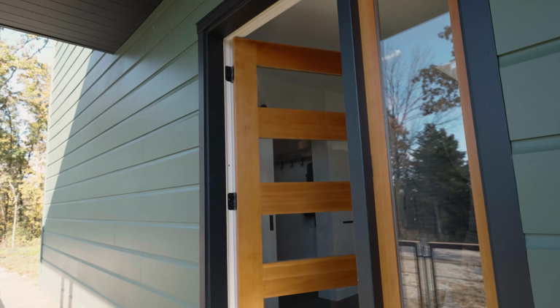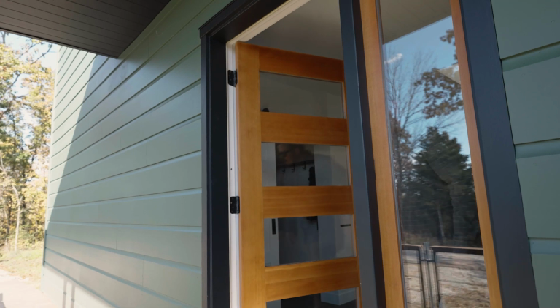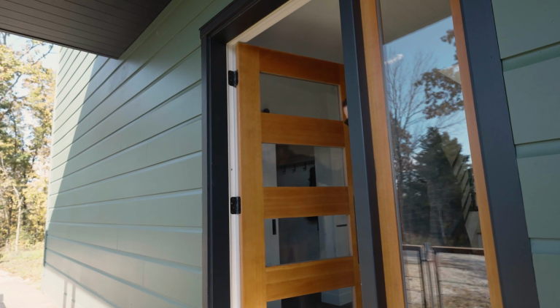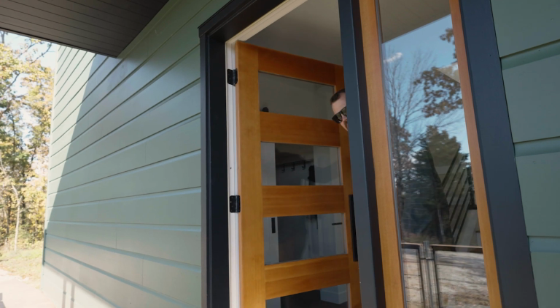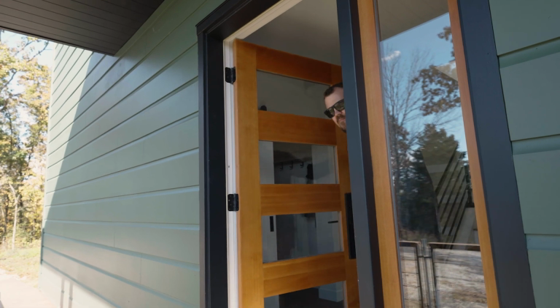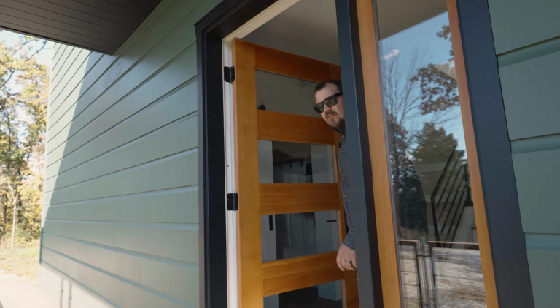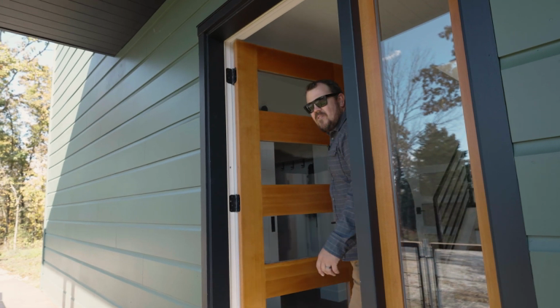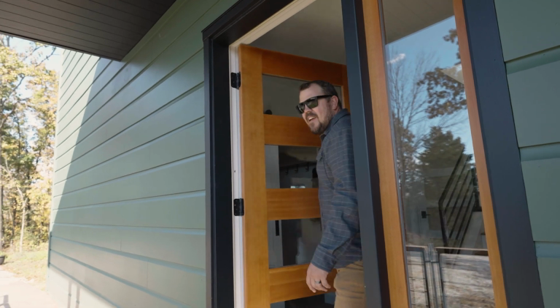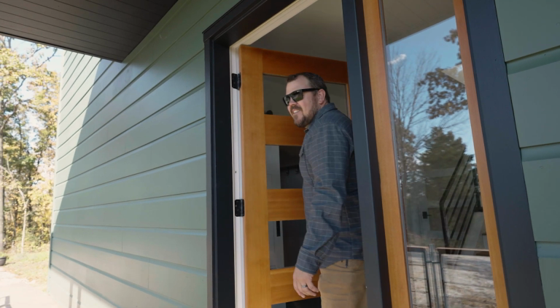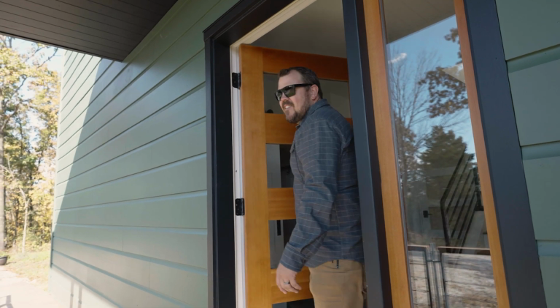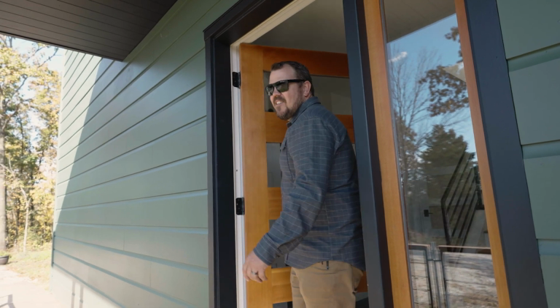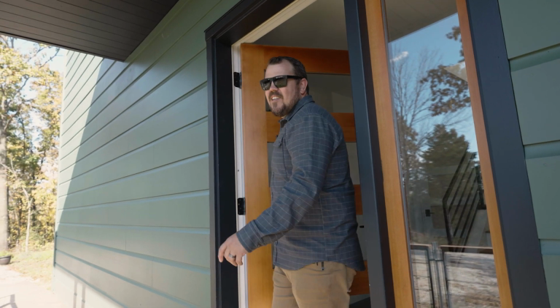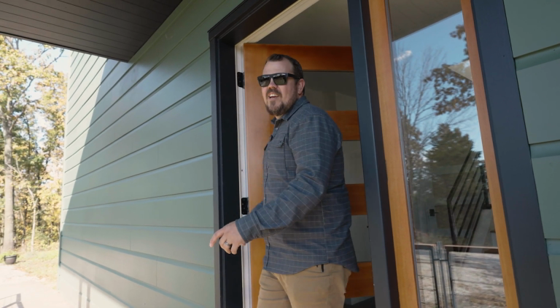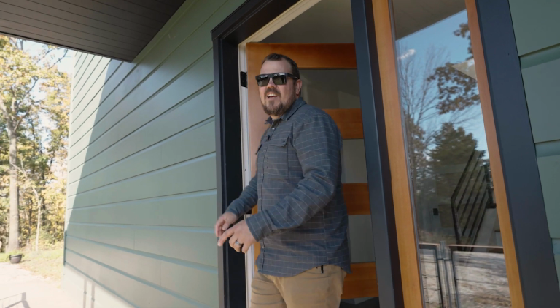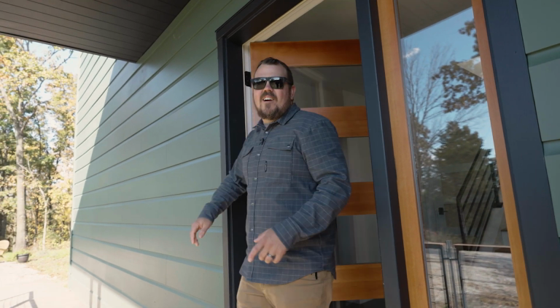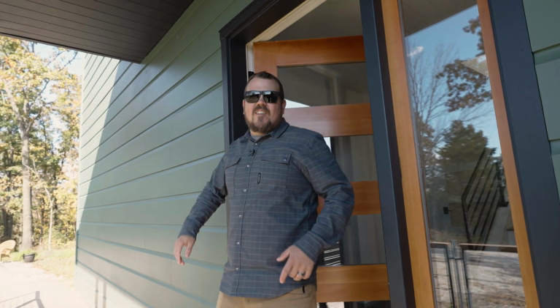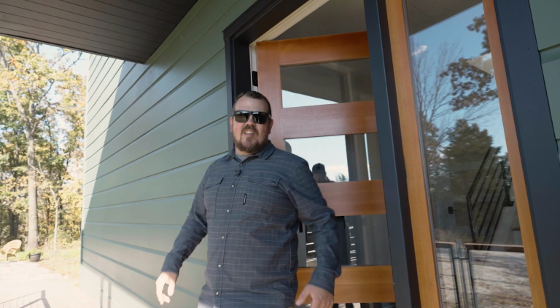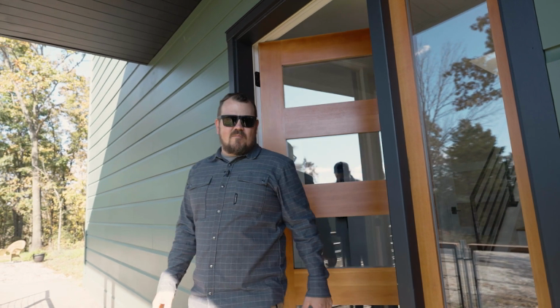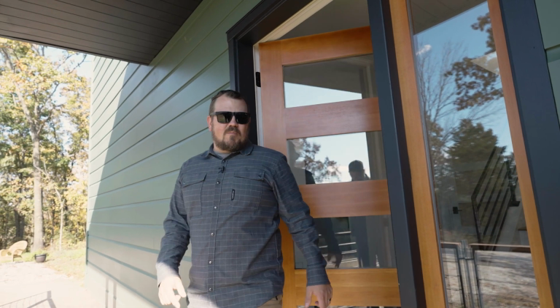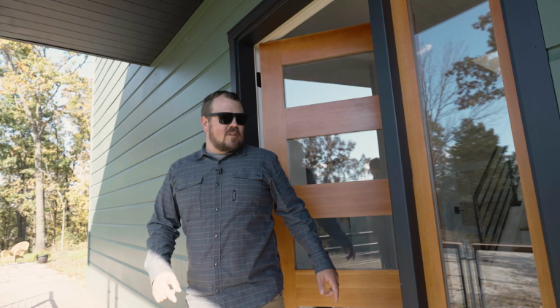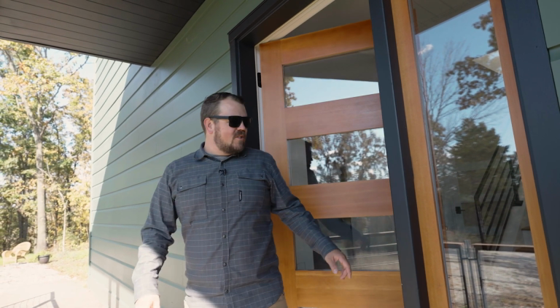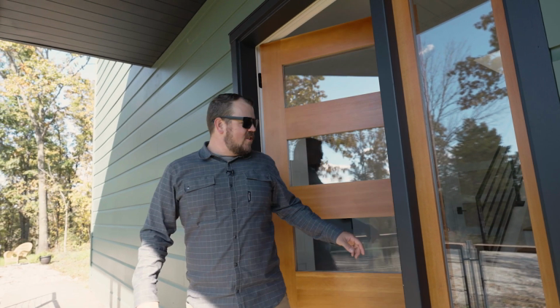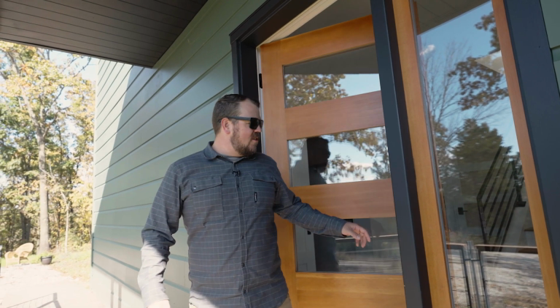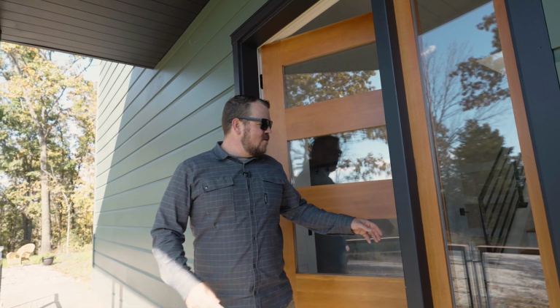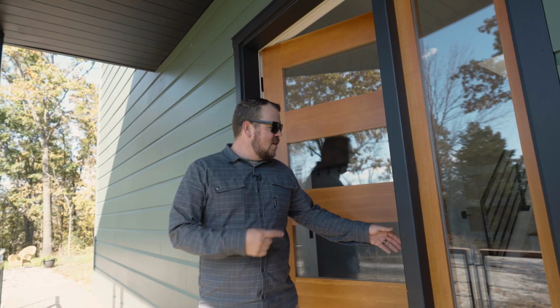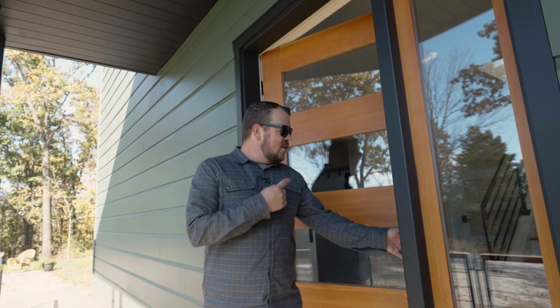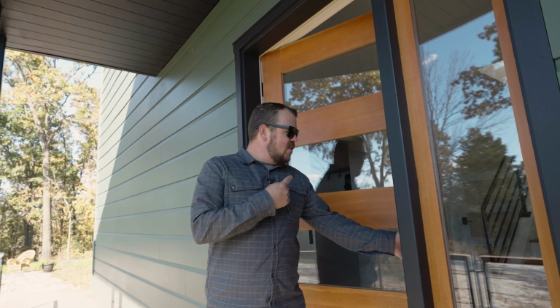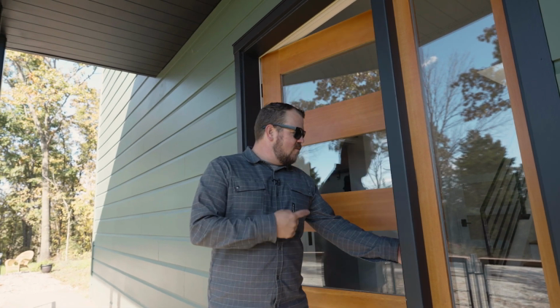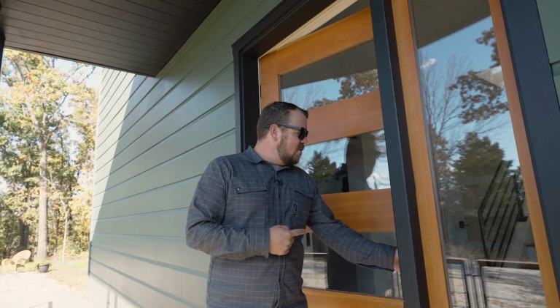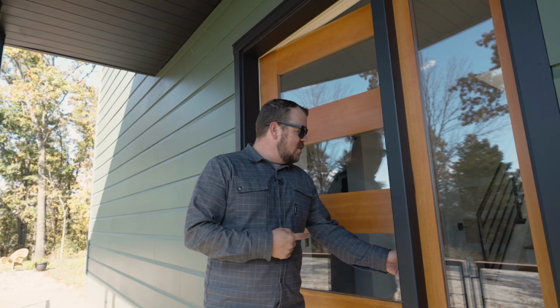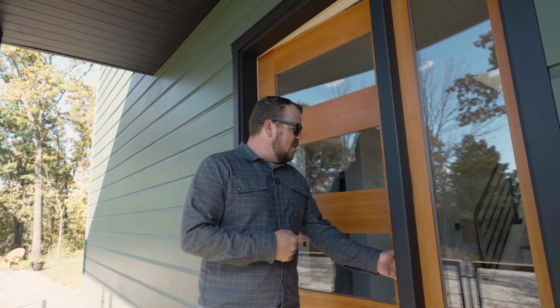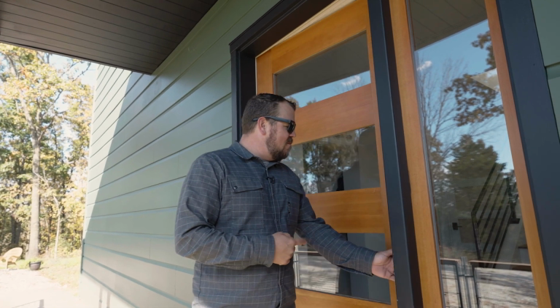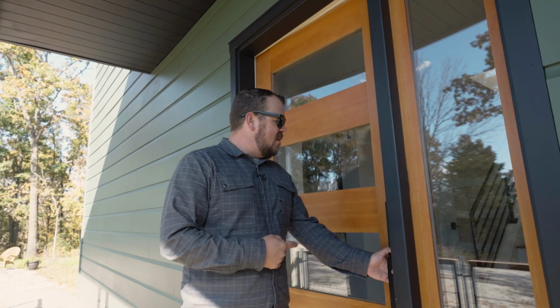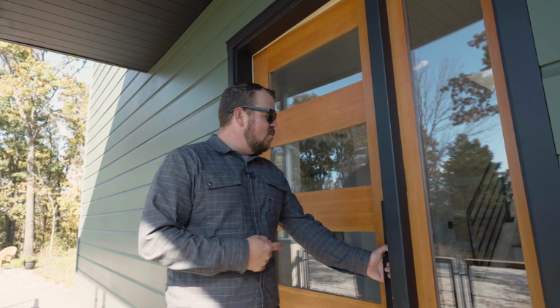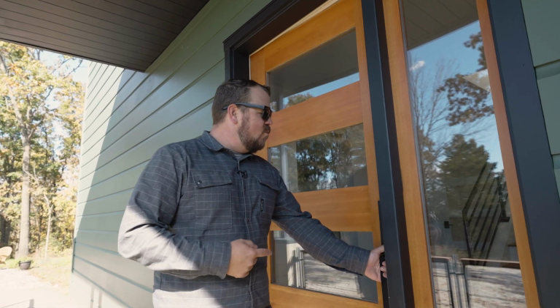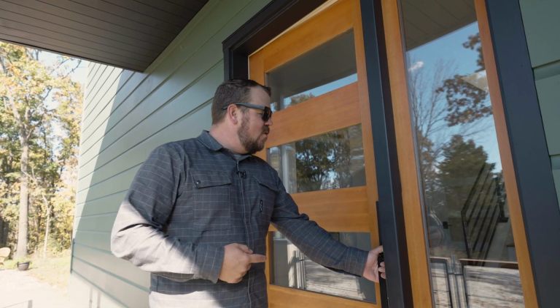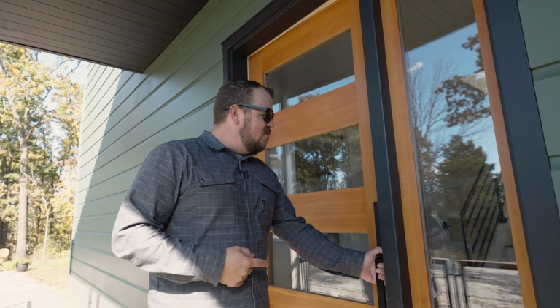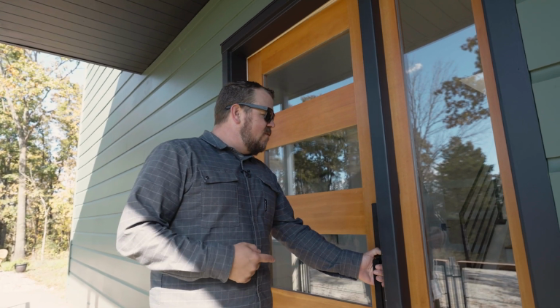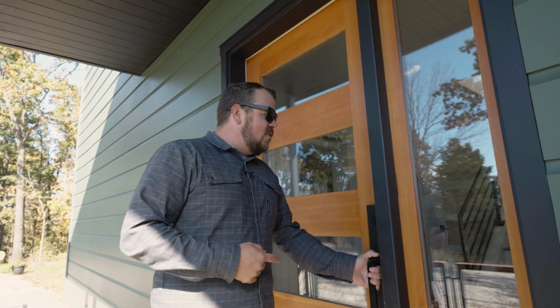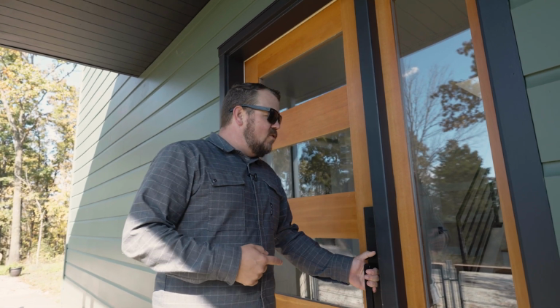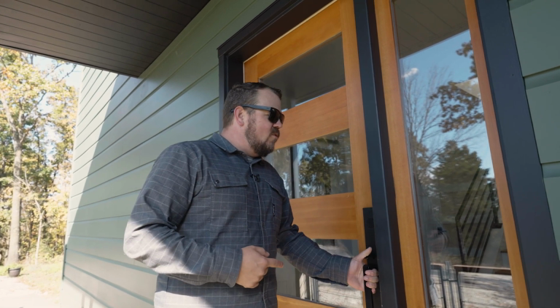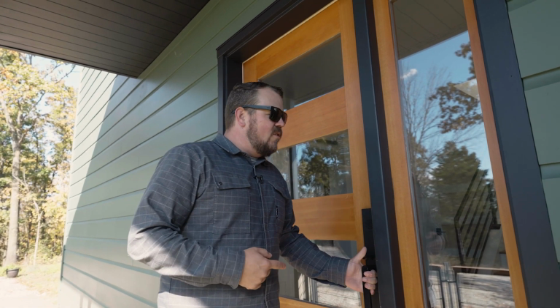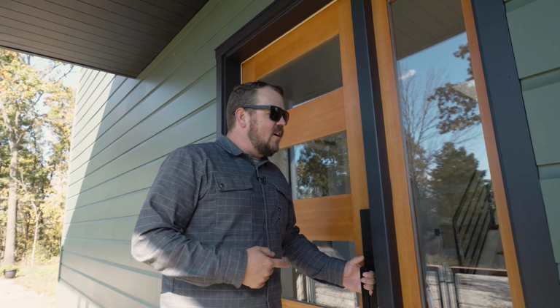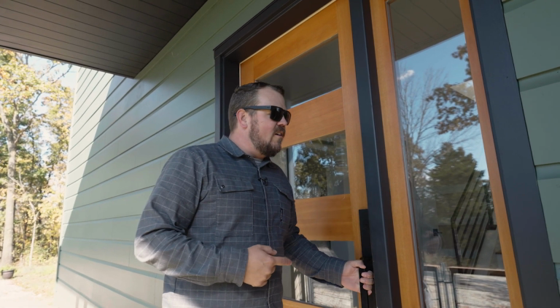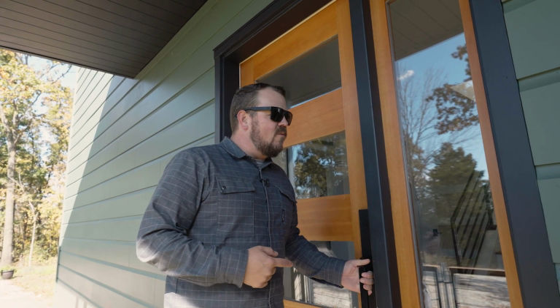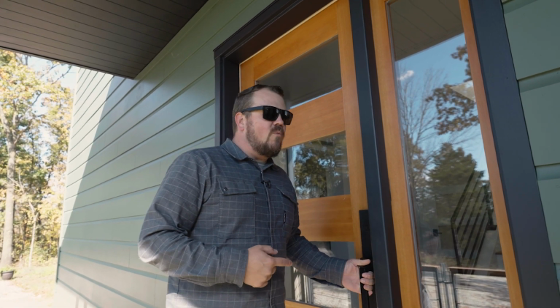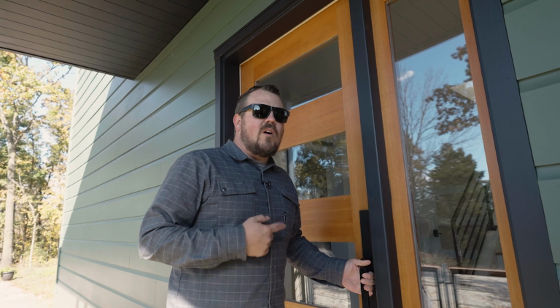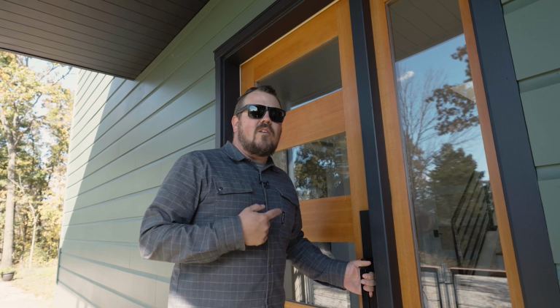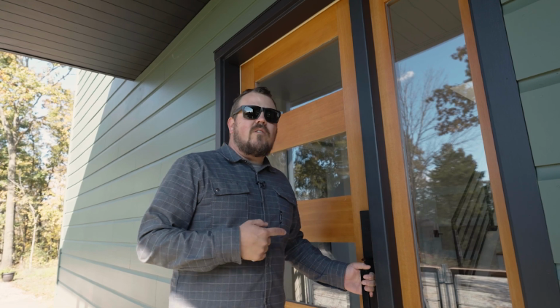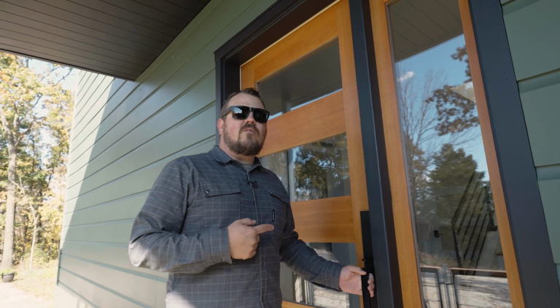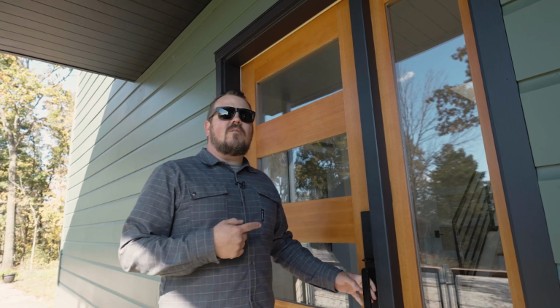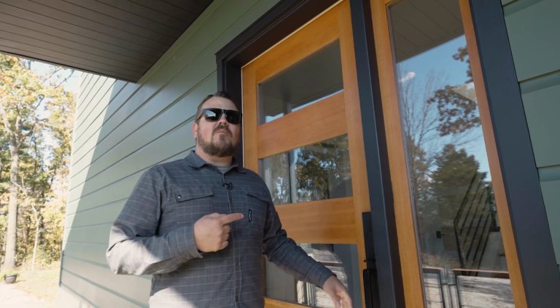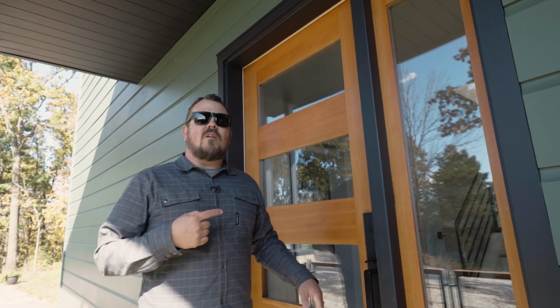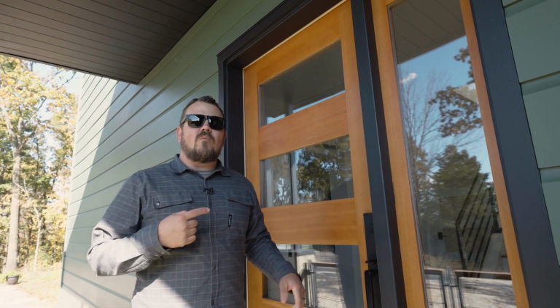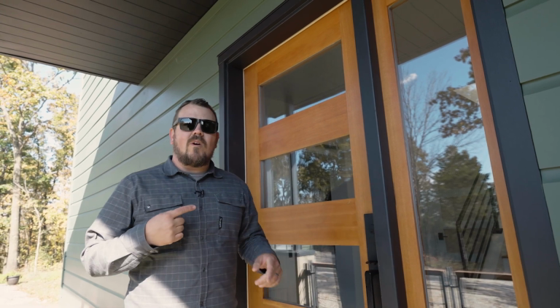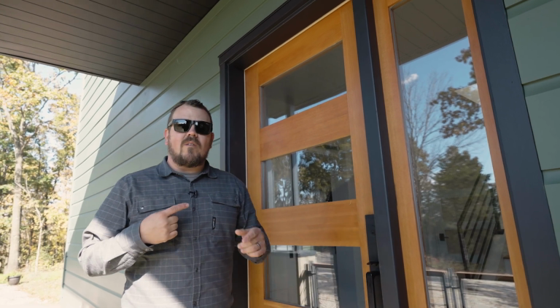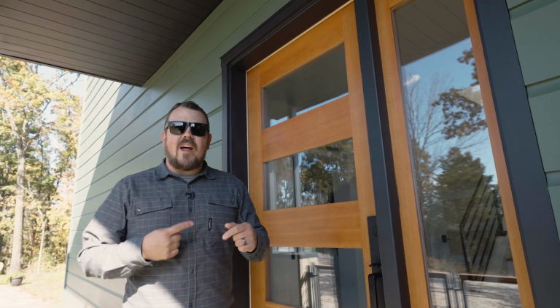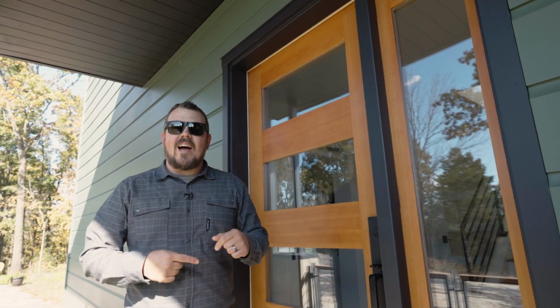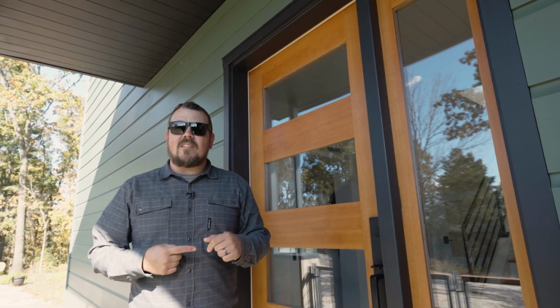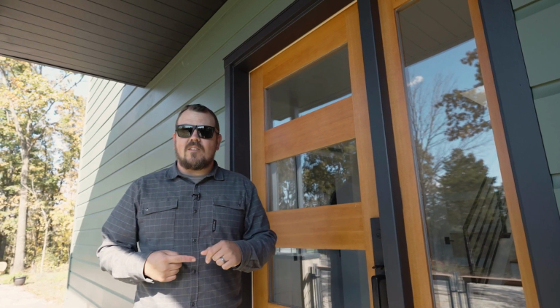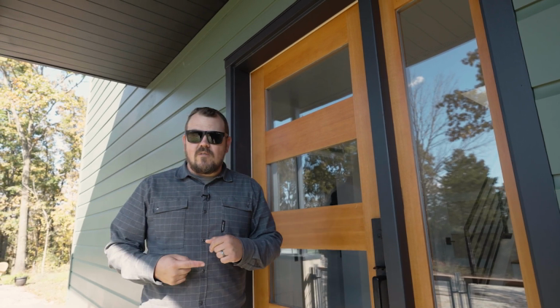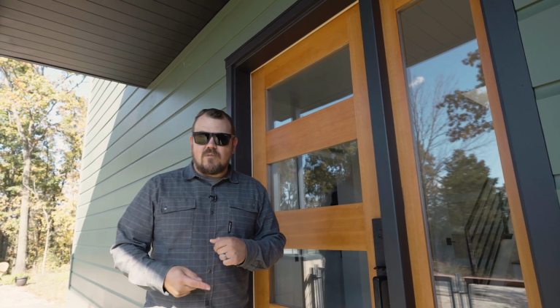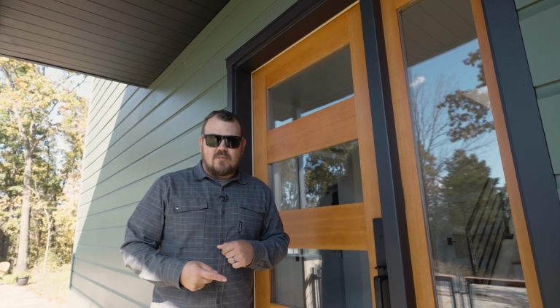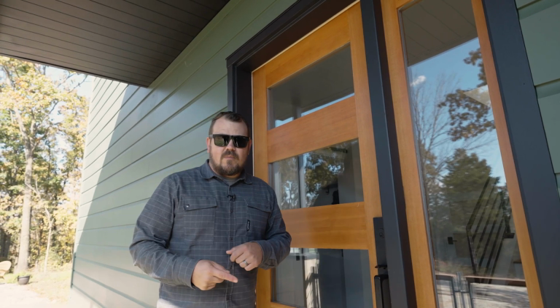I'm Jake Bruton and today on The Build Show we're going to talk about a wood front door and where to use them and where not to use them.